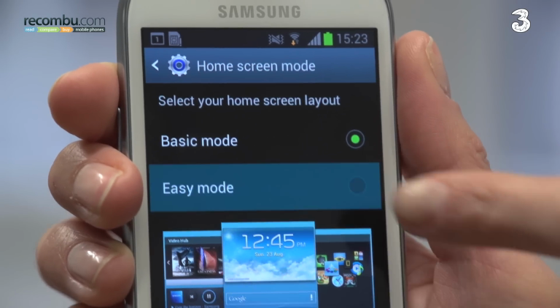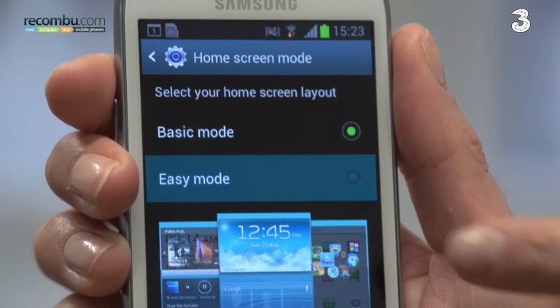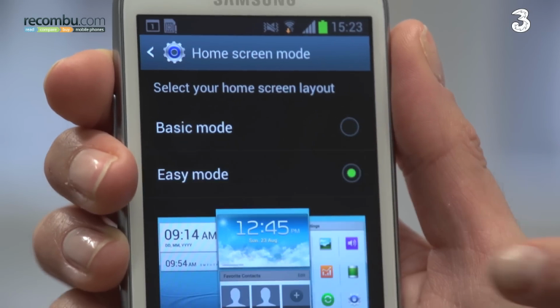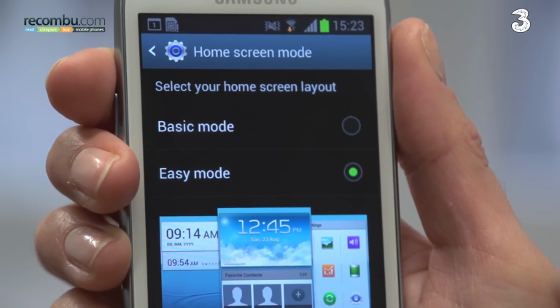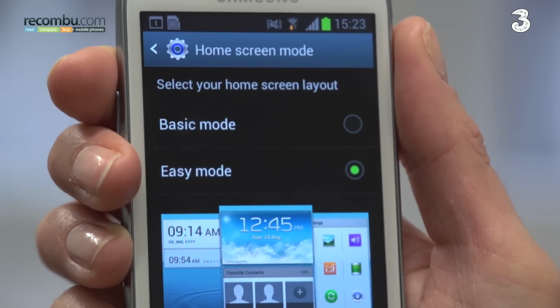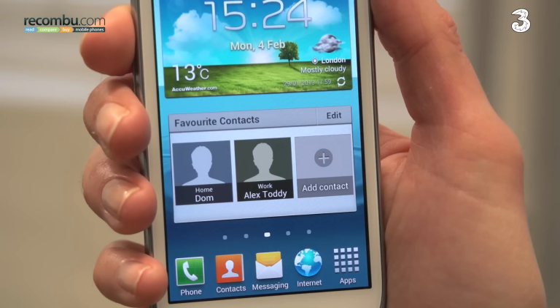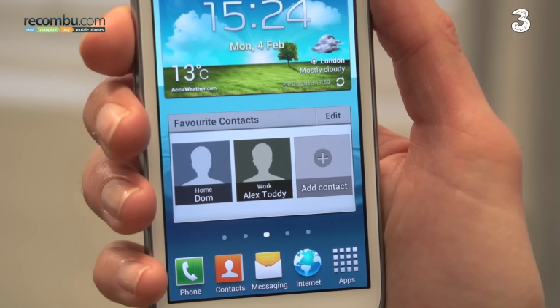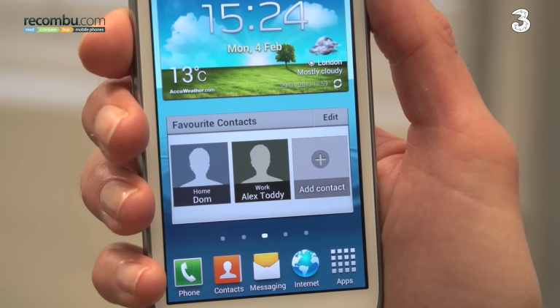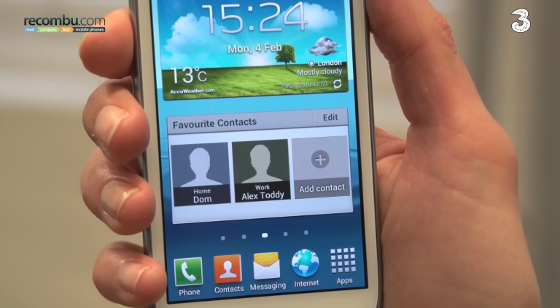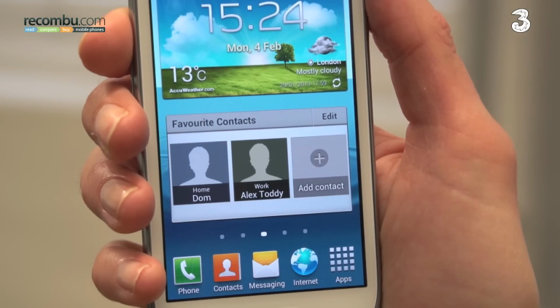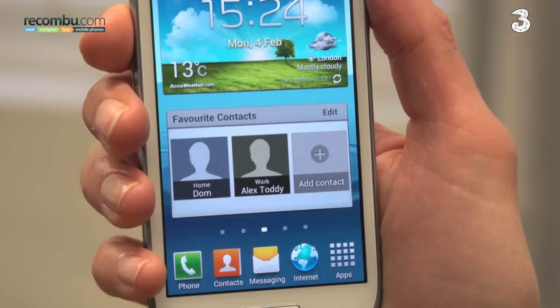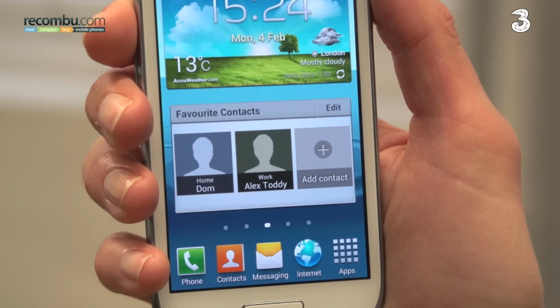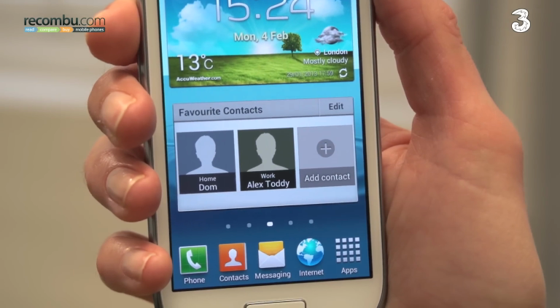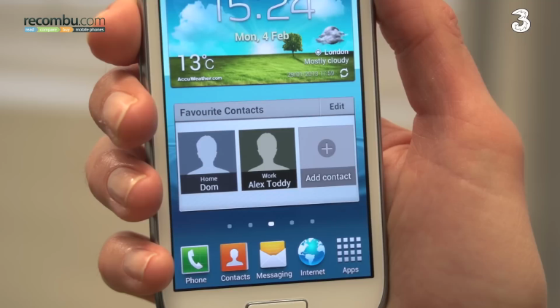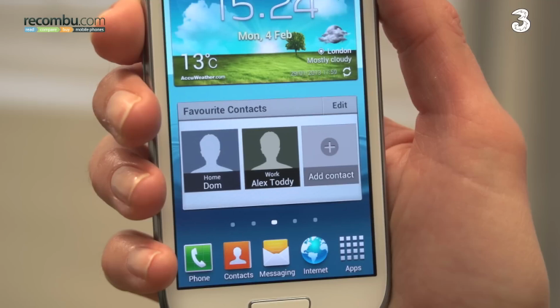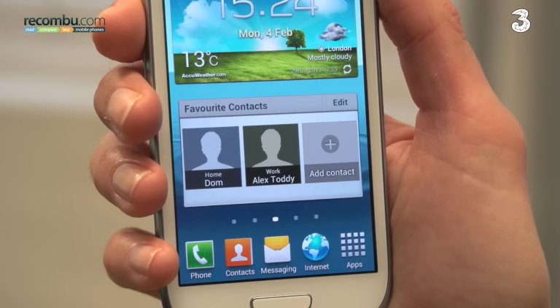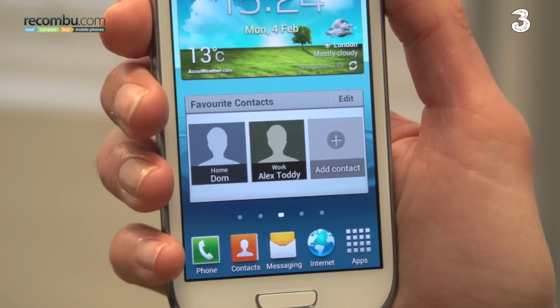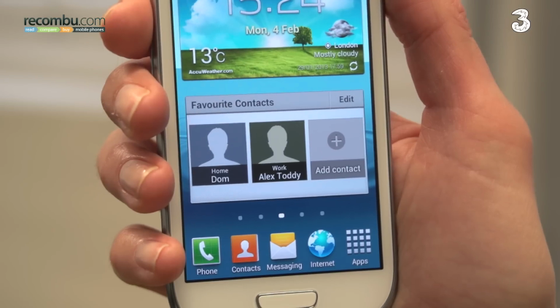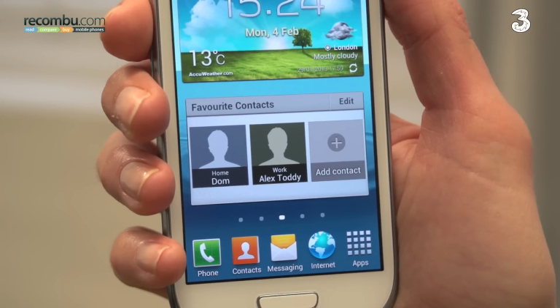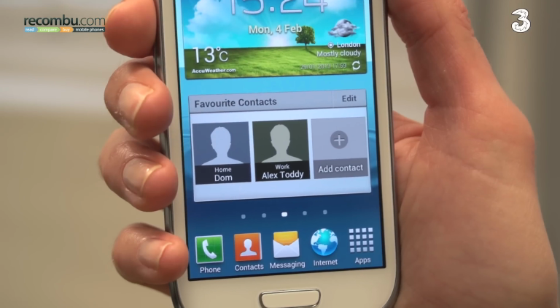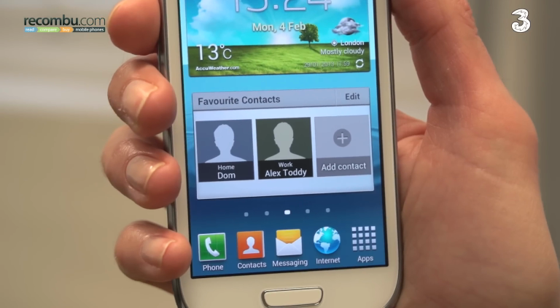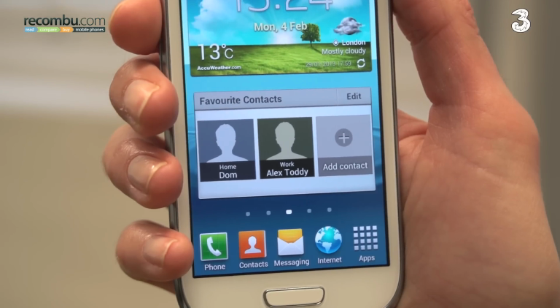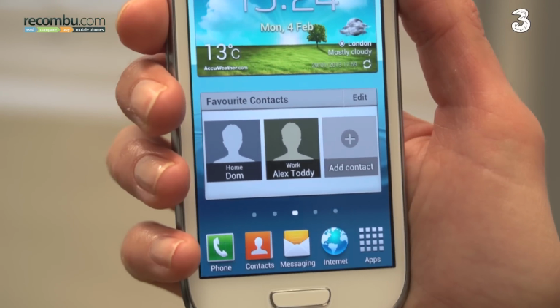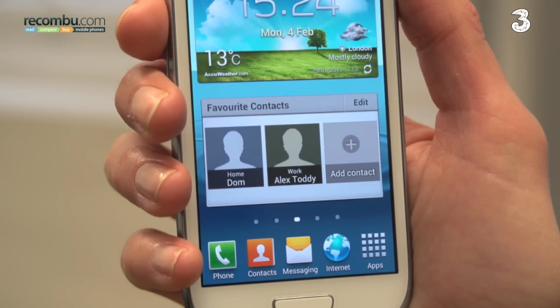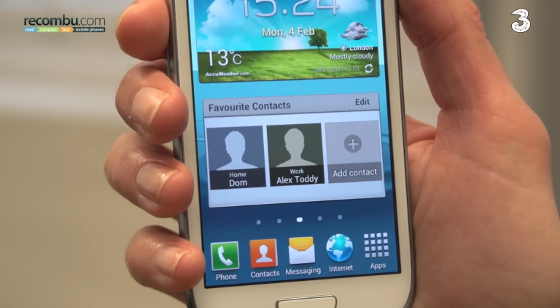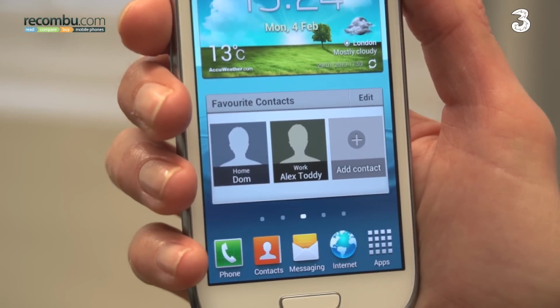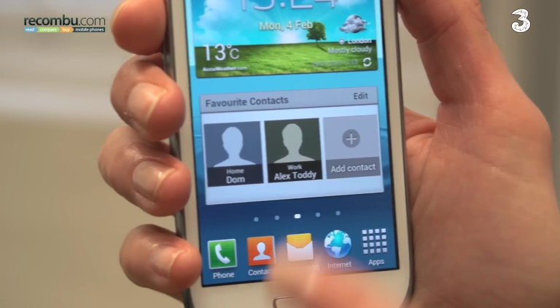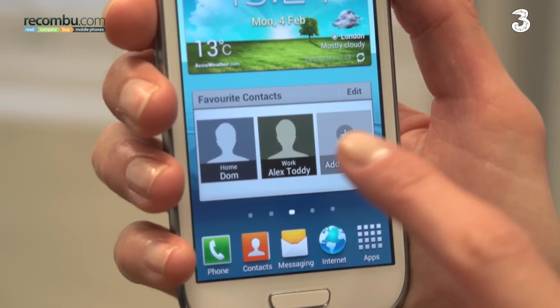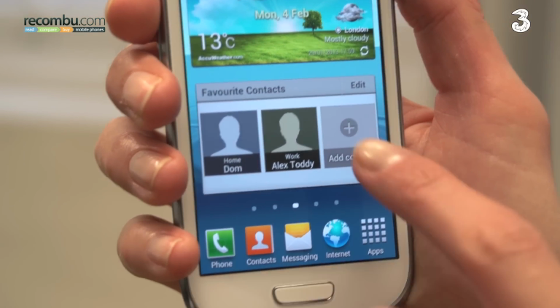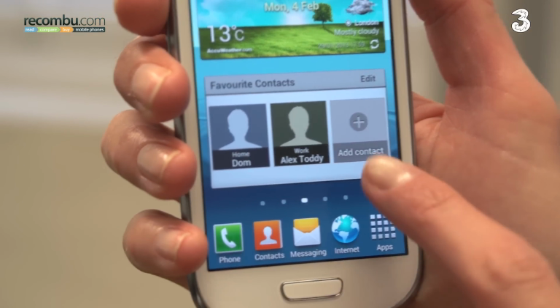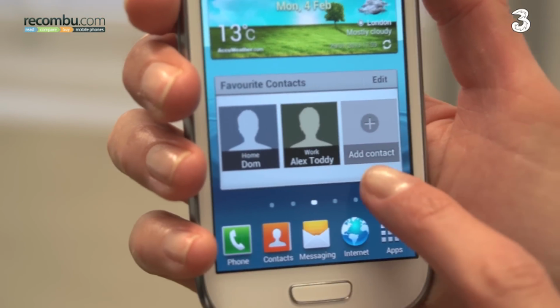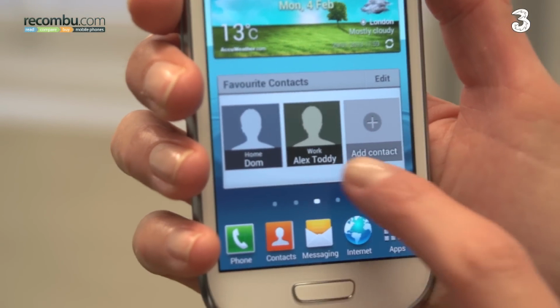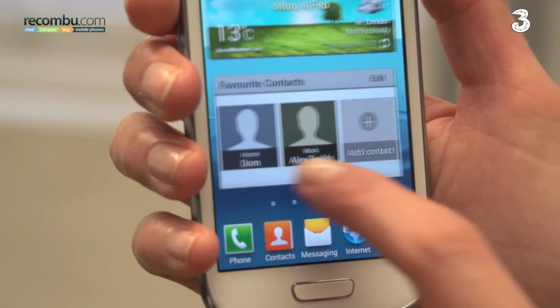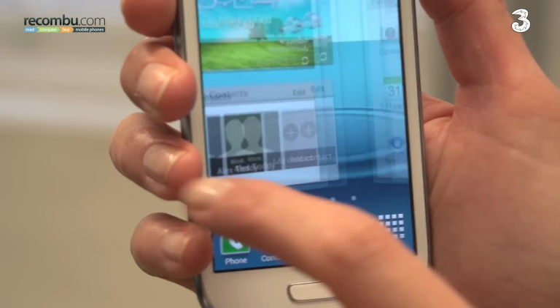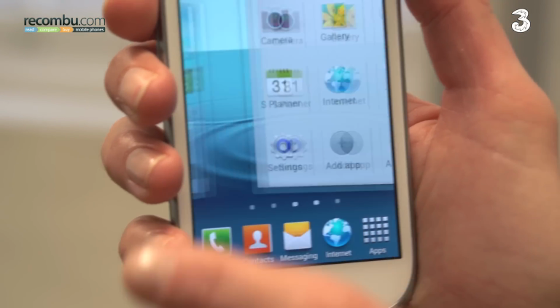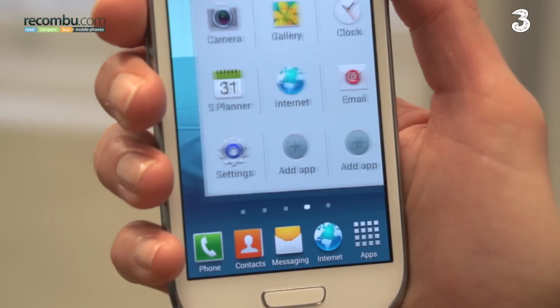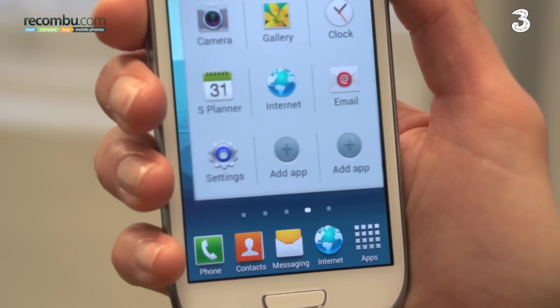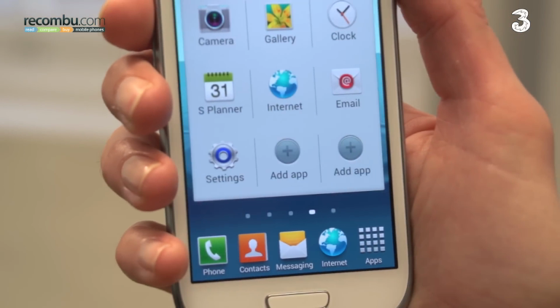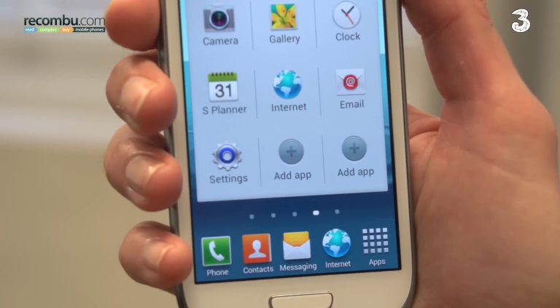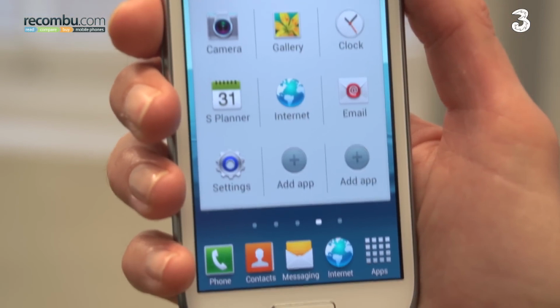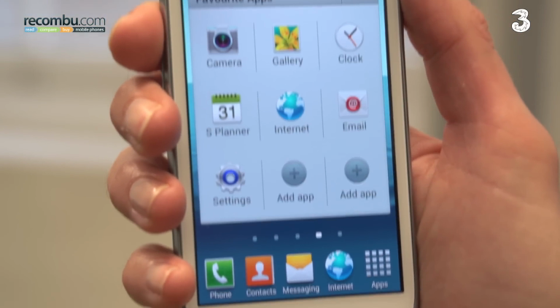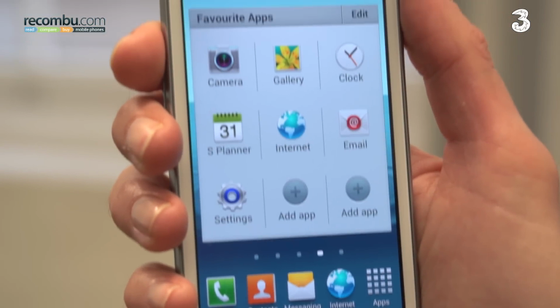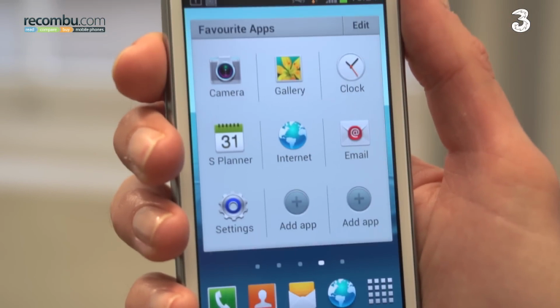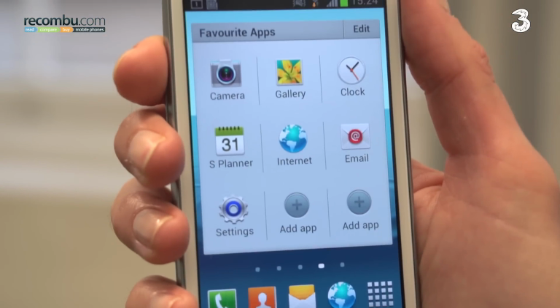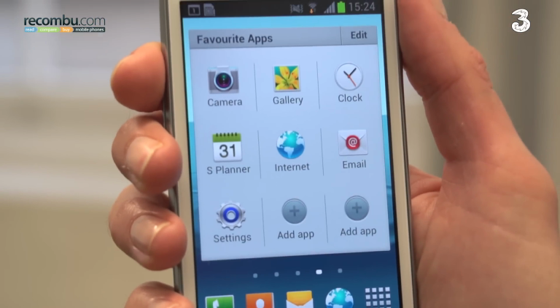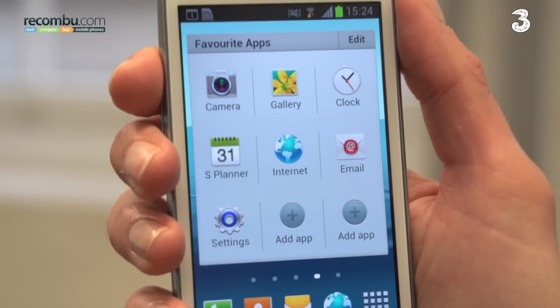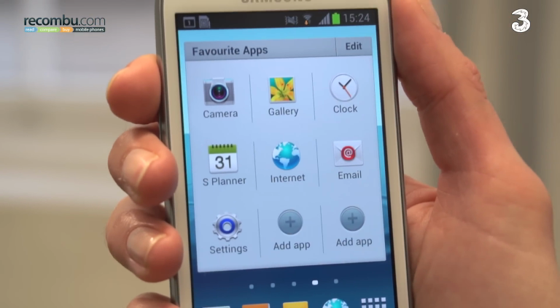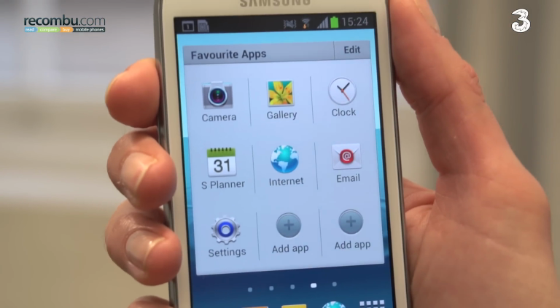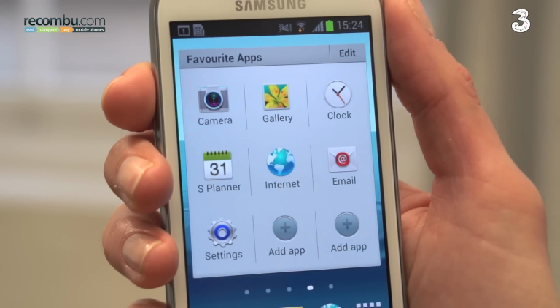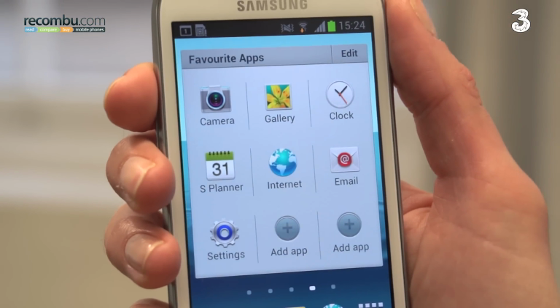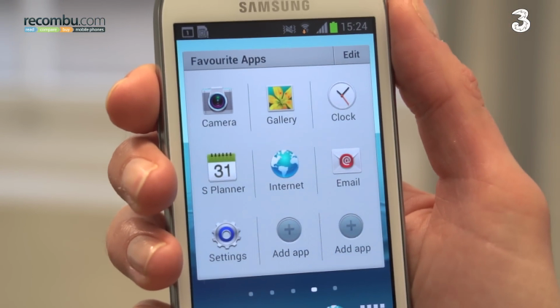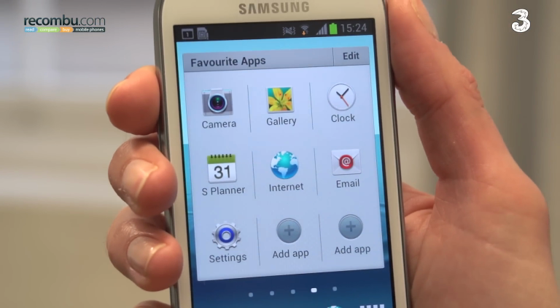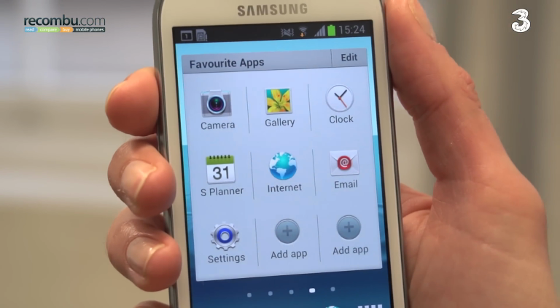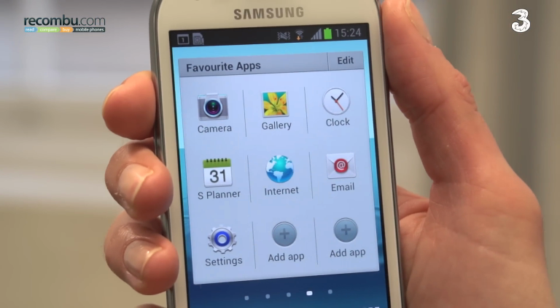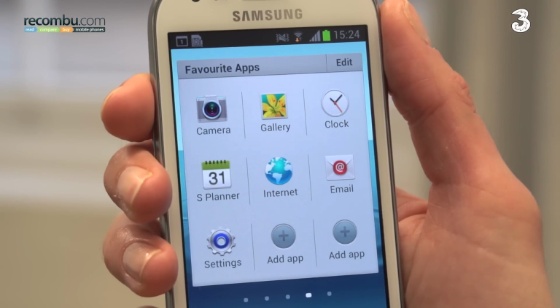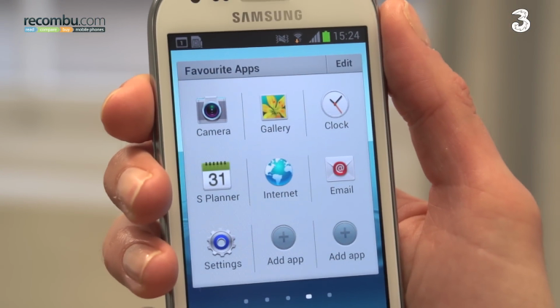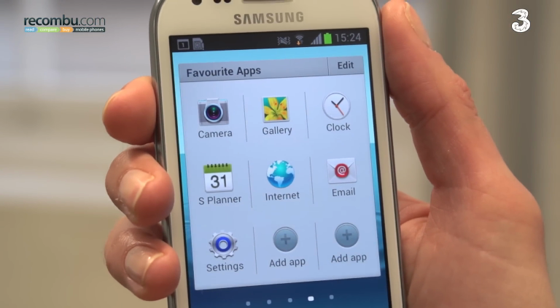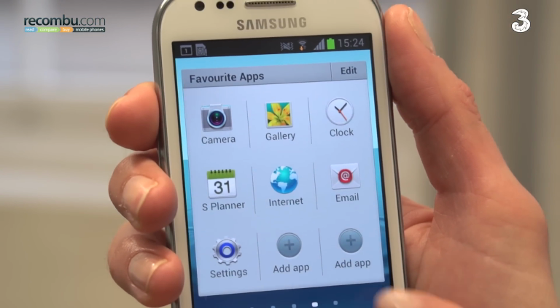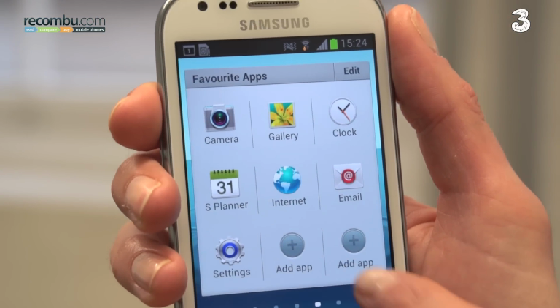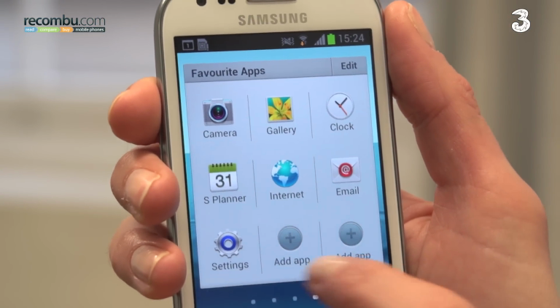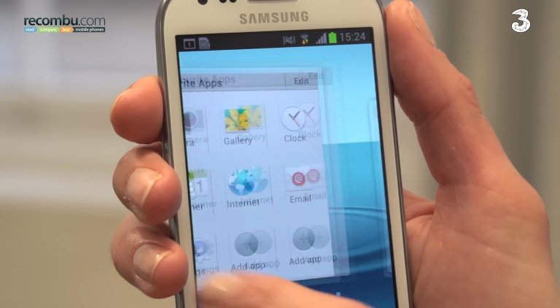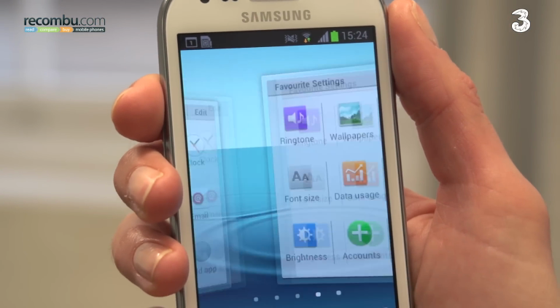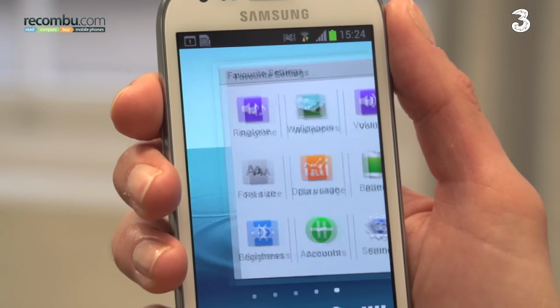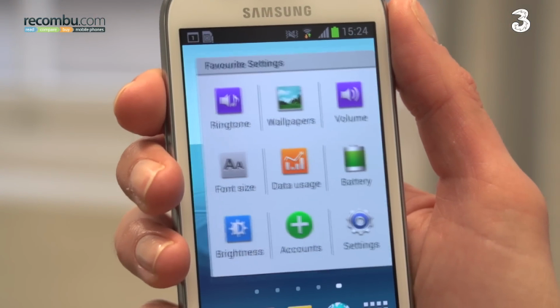The home screens are now populated with commonly used widgets and shortcuts, such as favourite contacts, alarms, and settings.